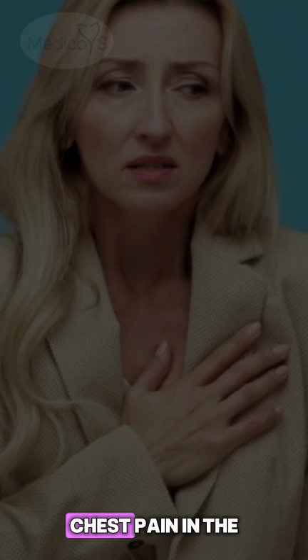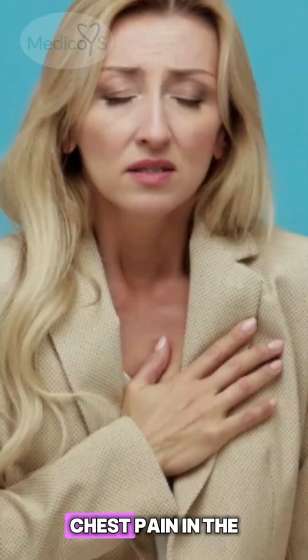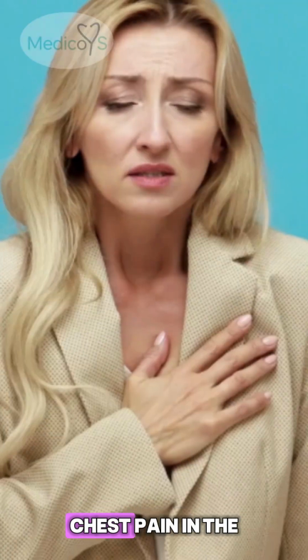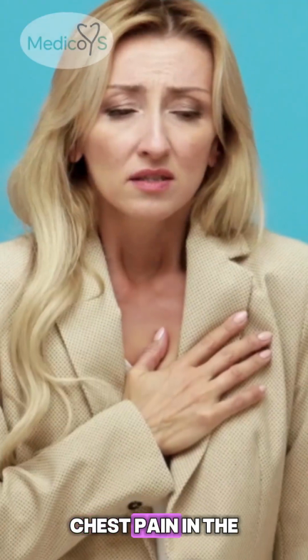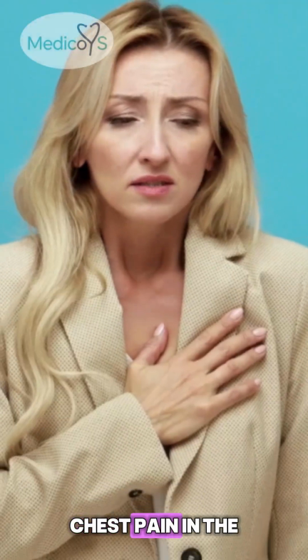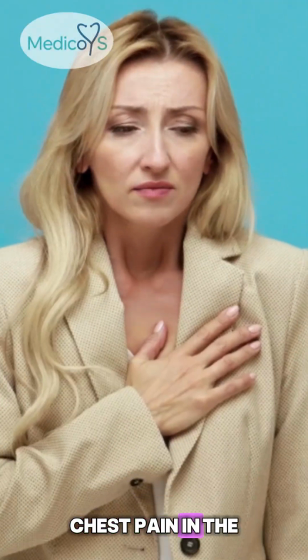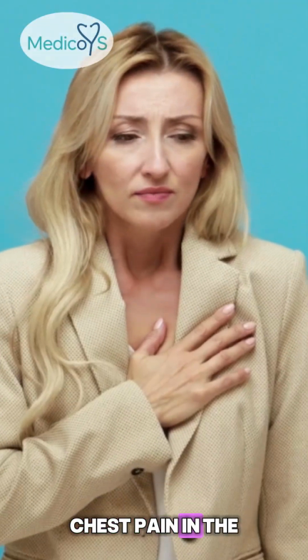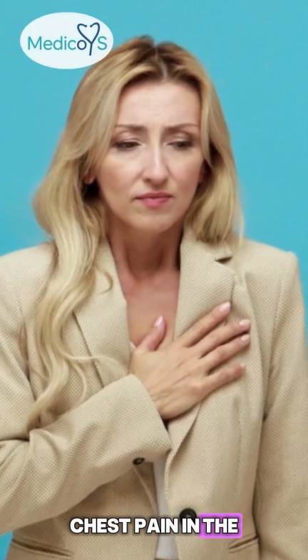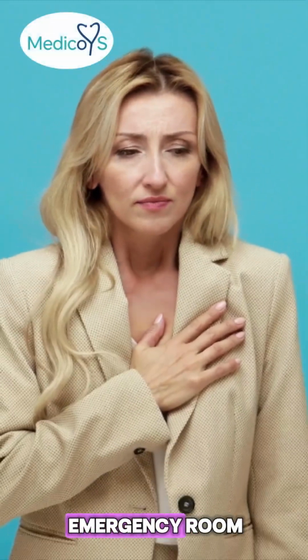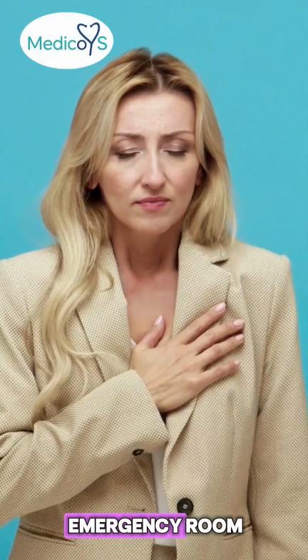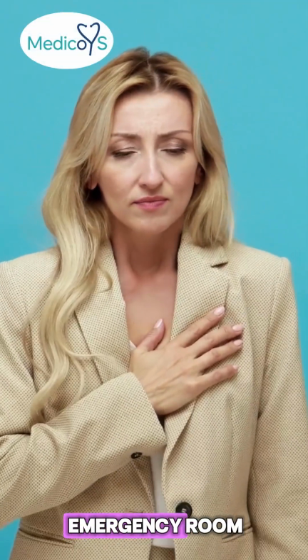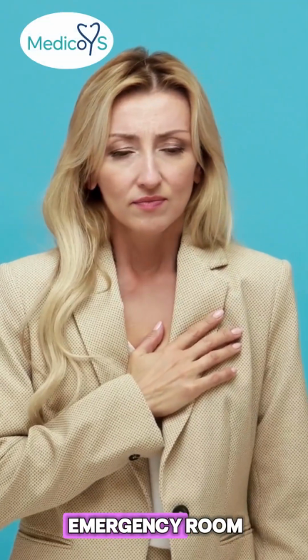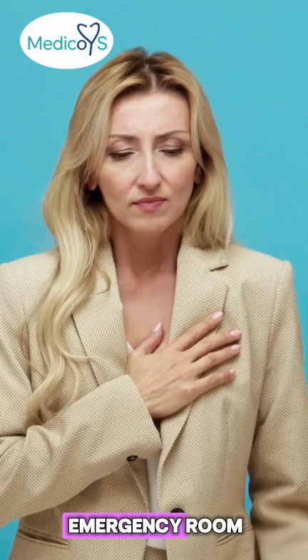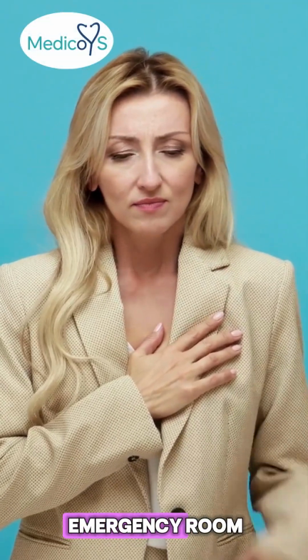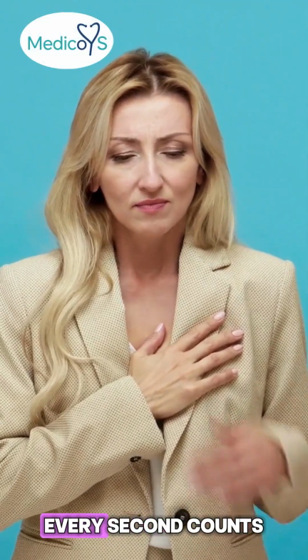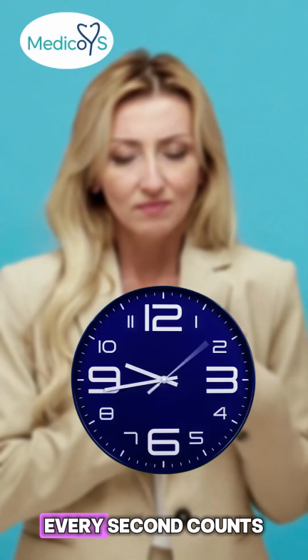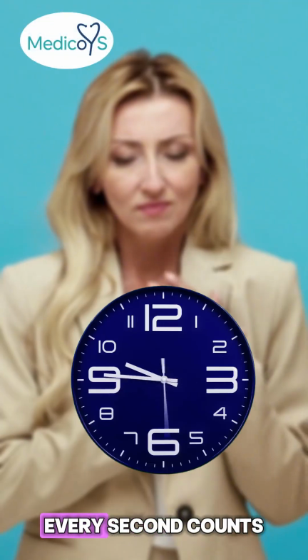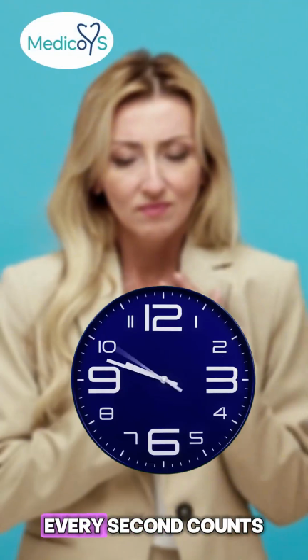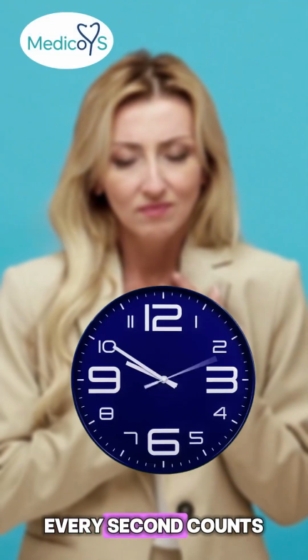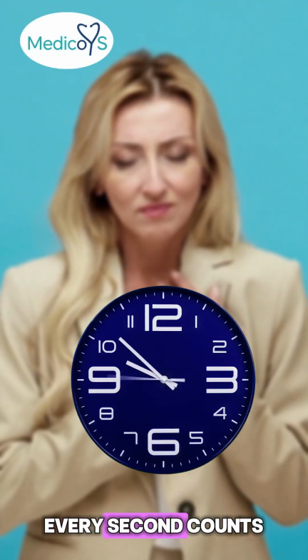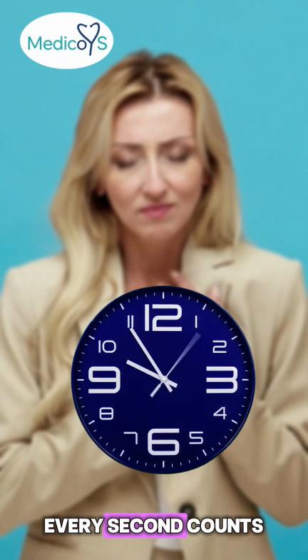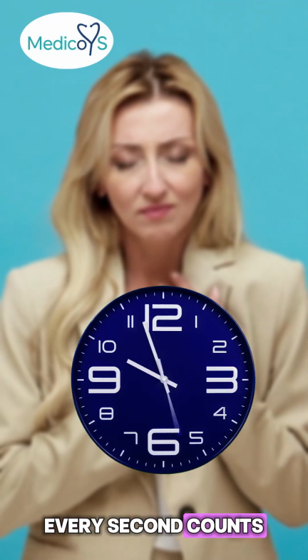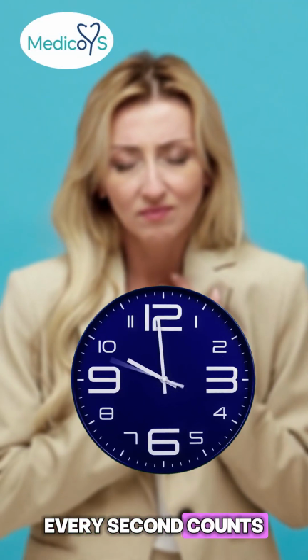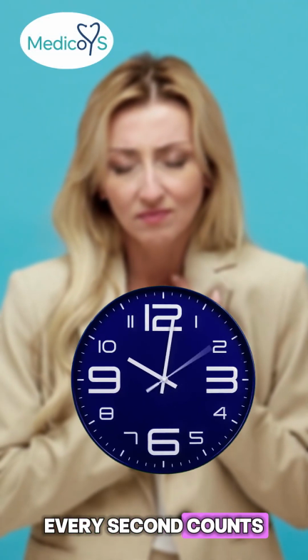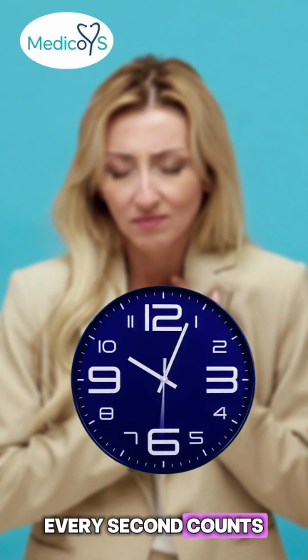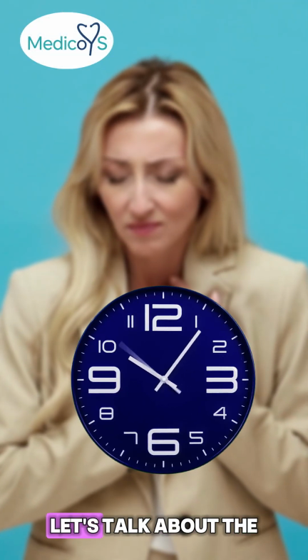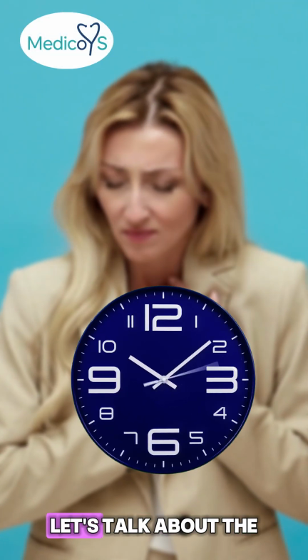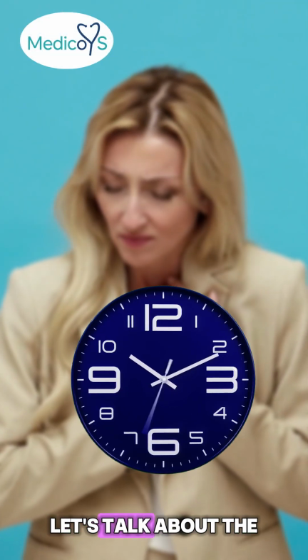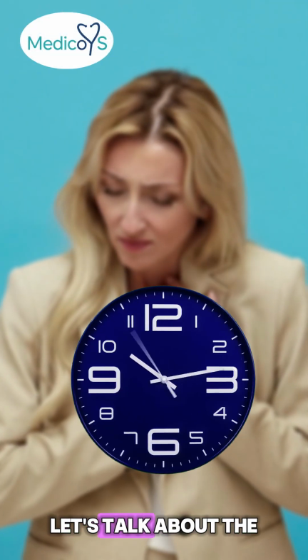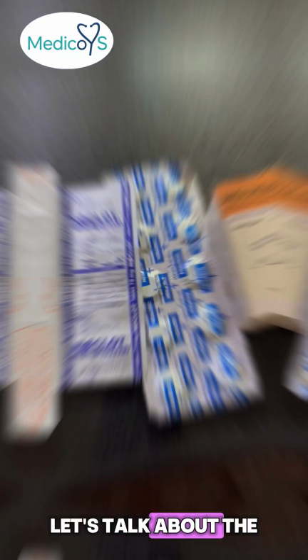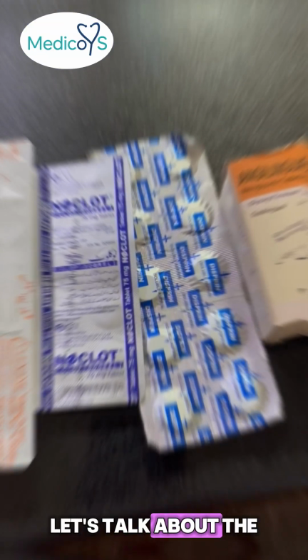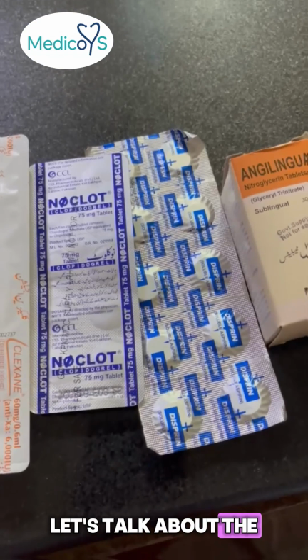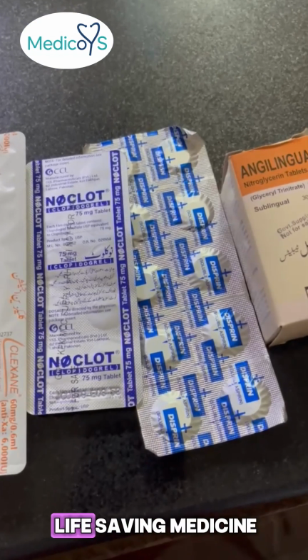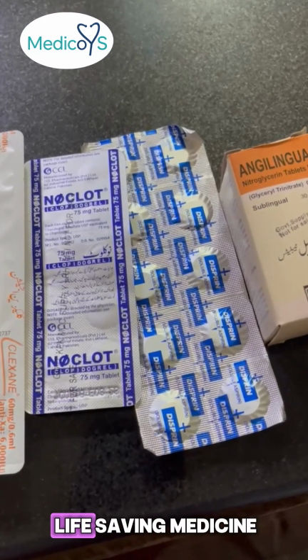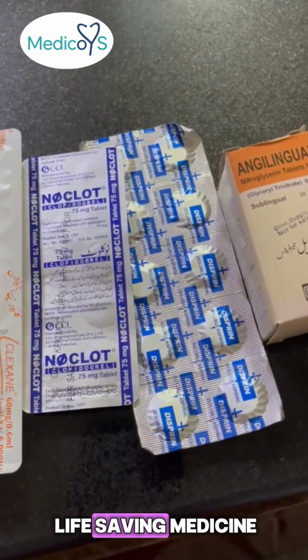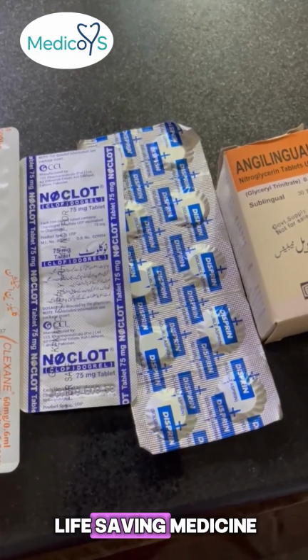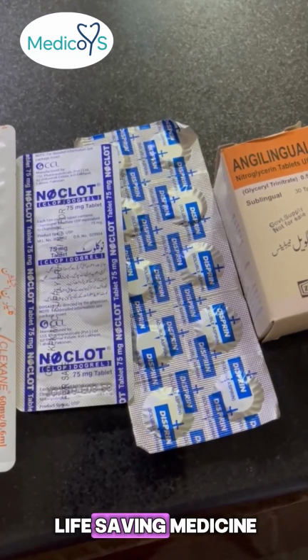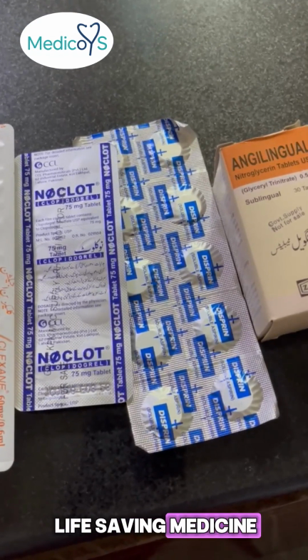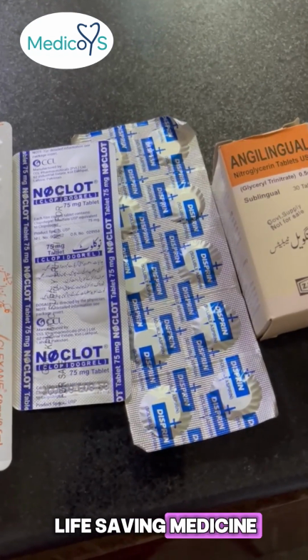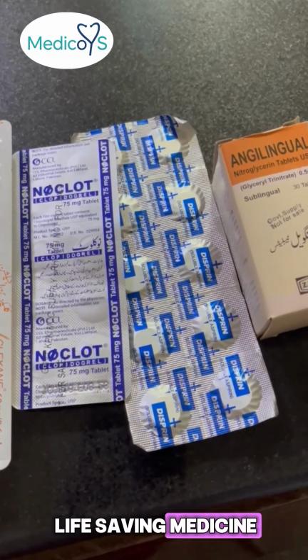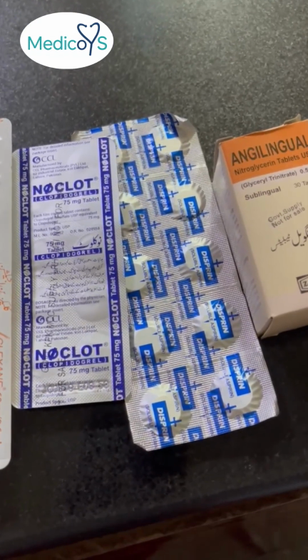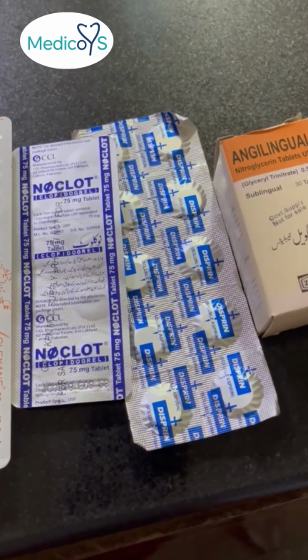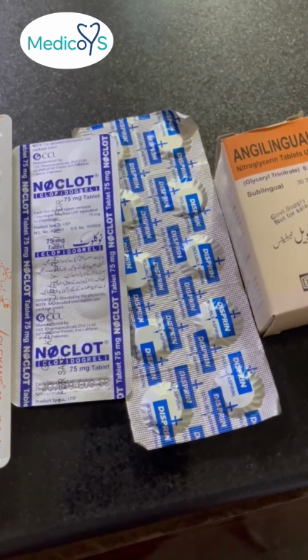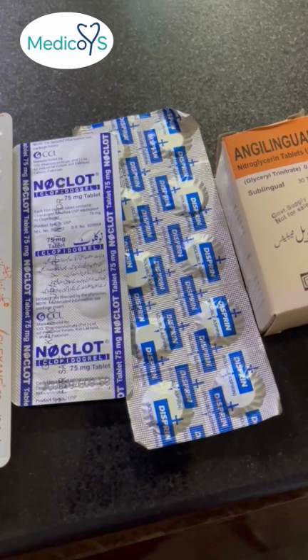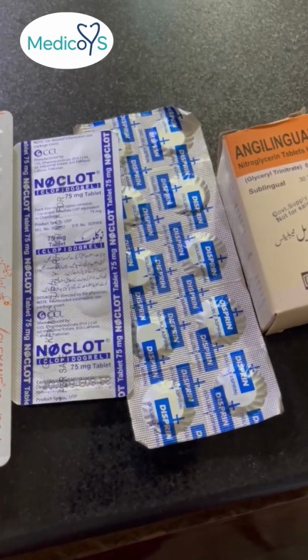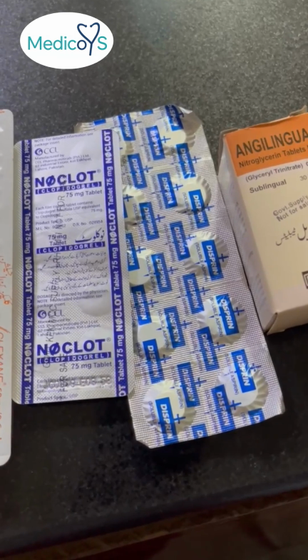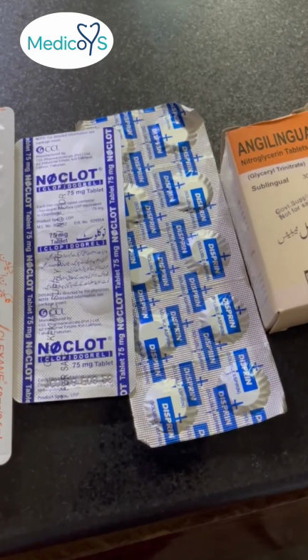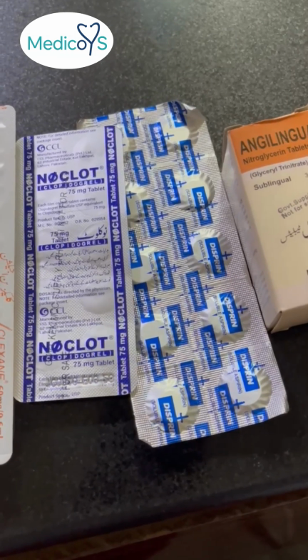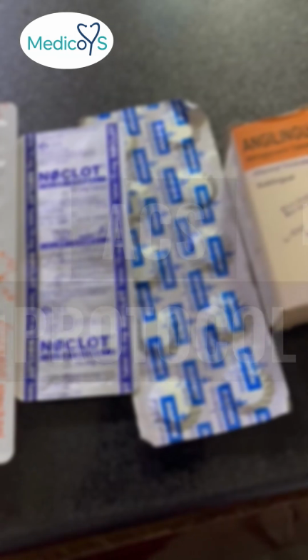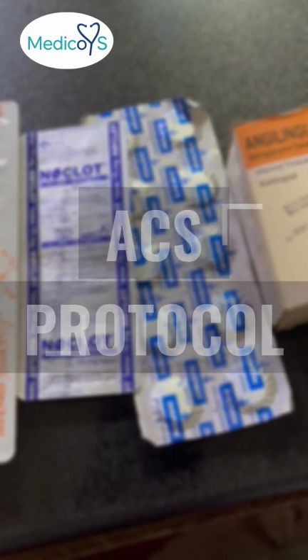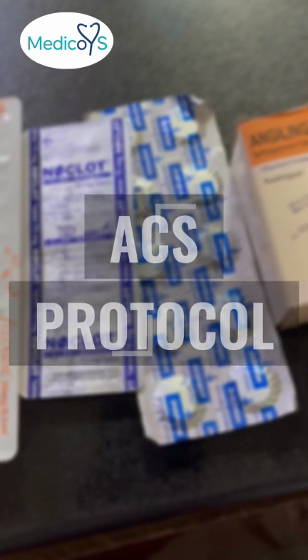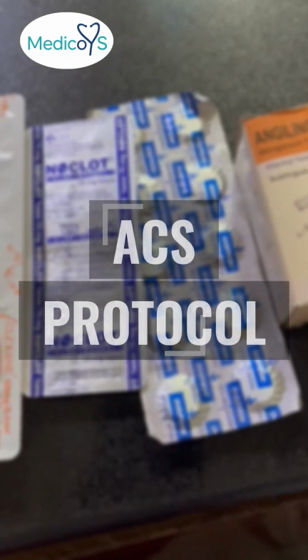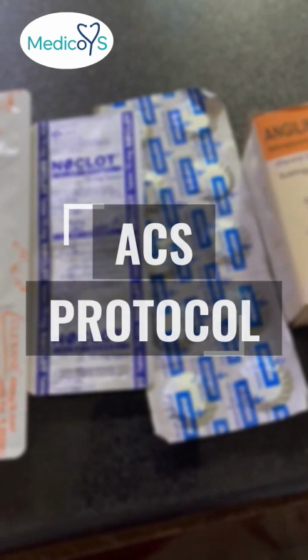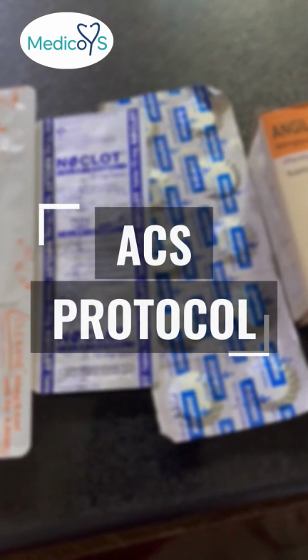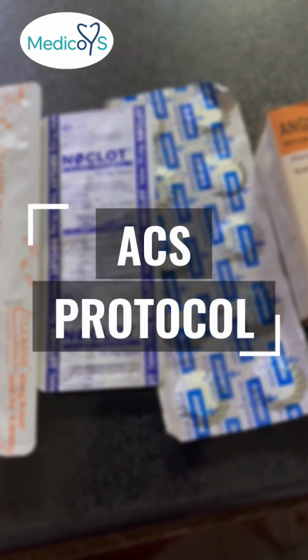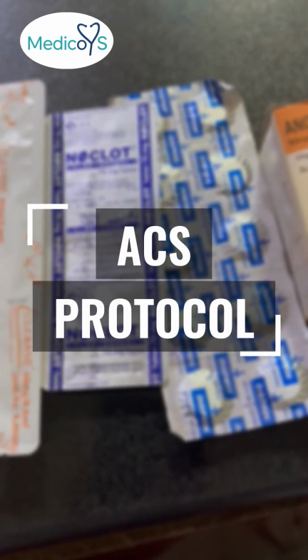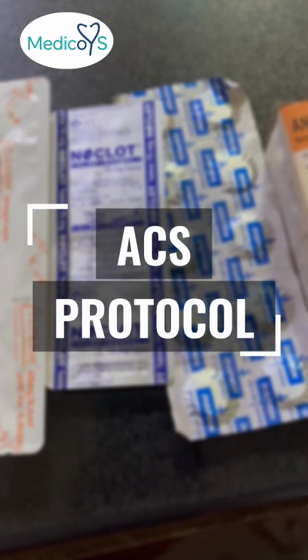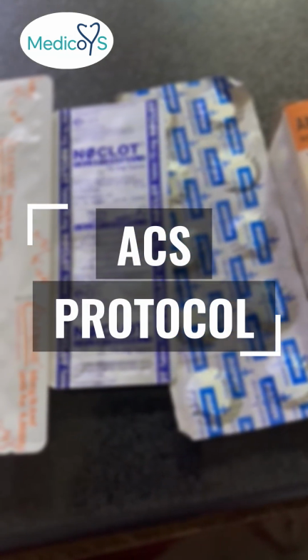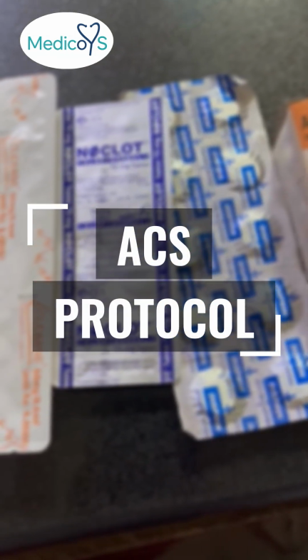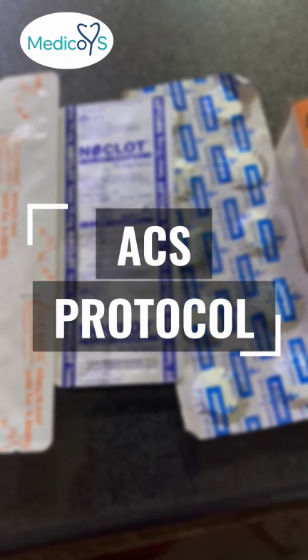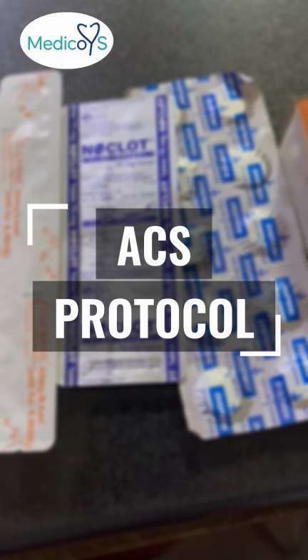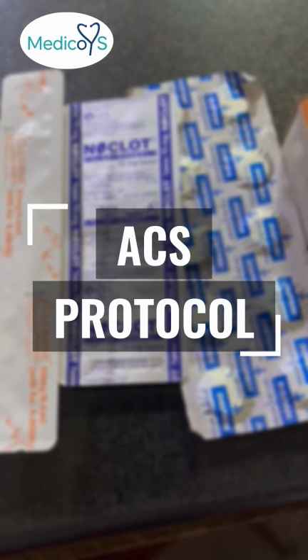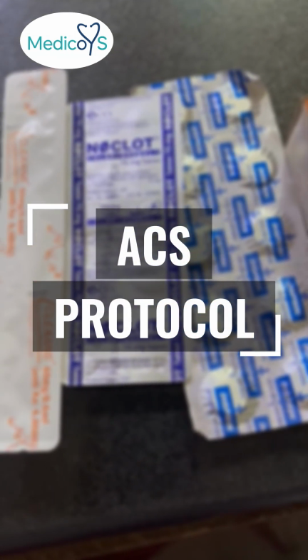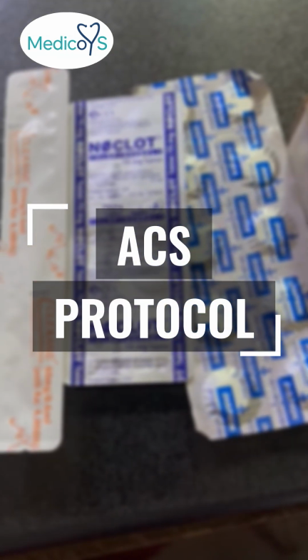Chest pain in the emergency — every second counts. Let's talk about the life-saving medicines used in the ACS protocol and how each one is given.